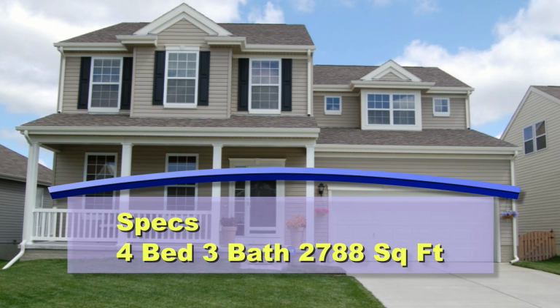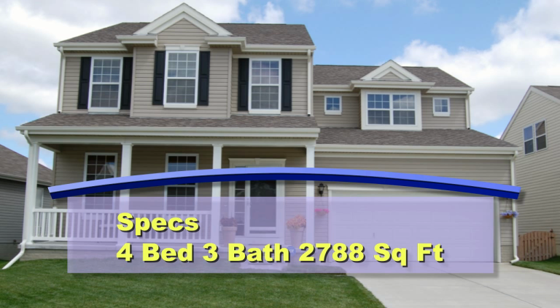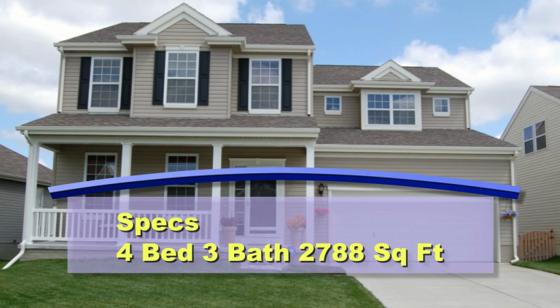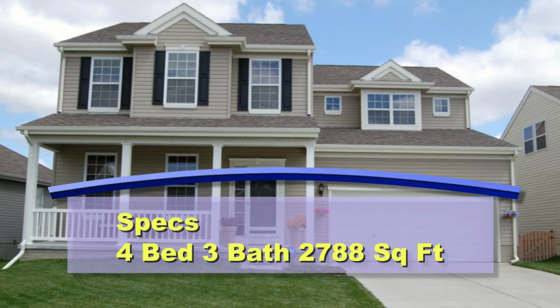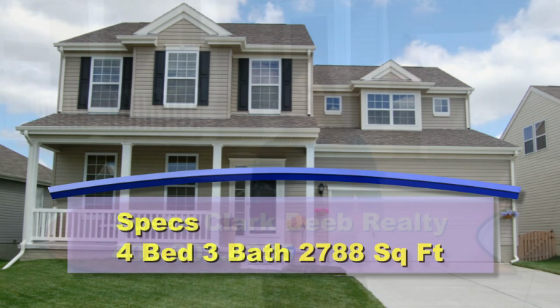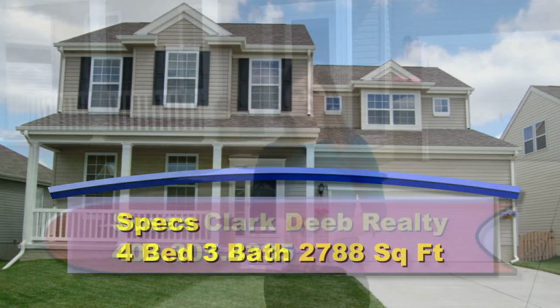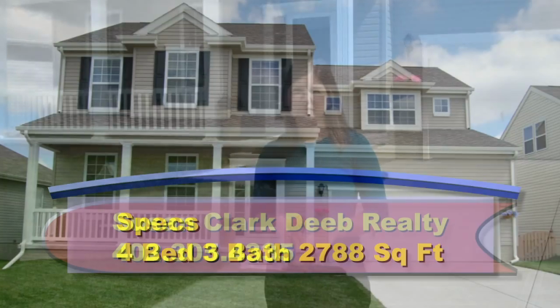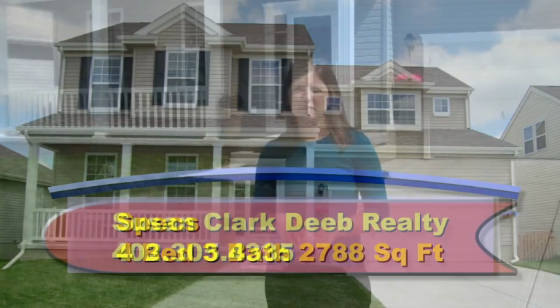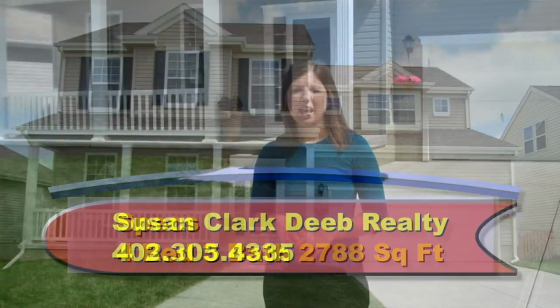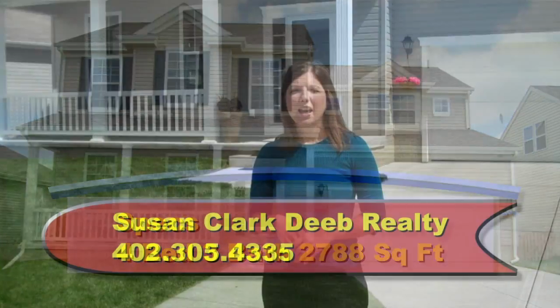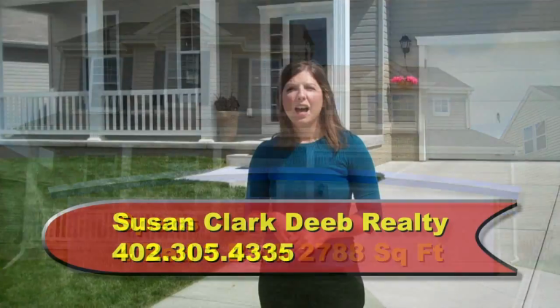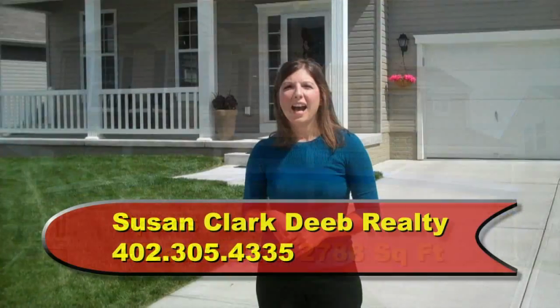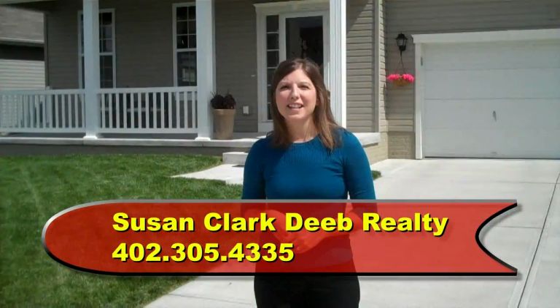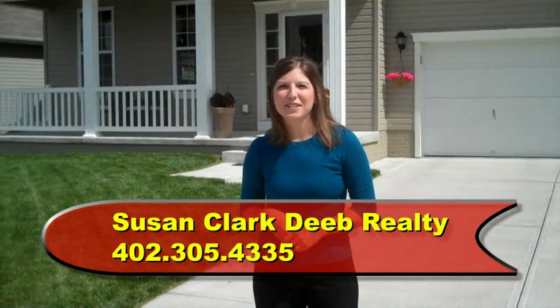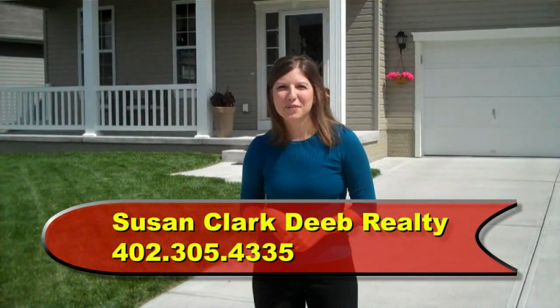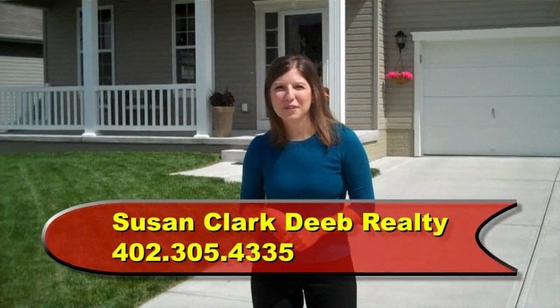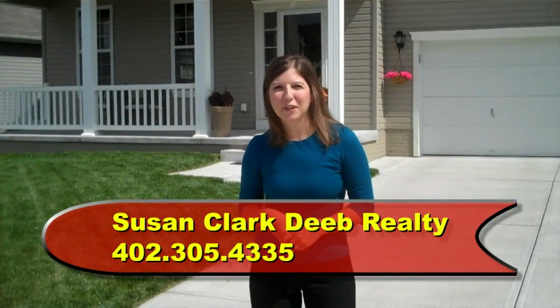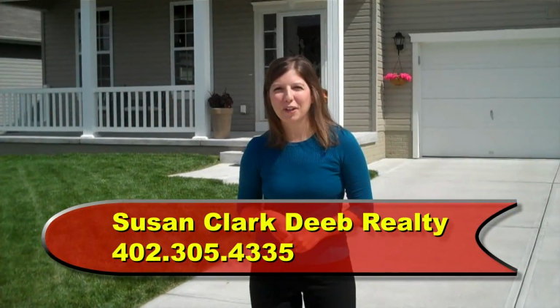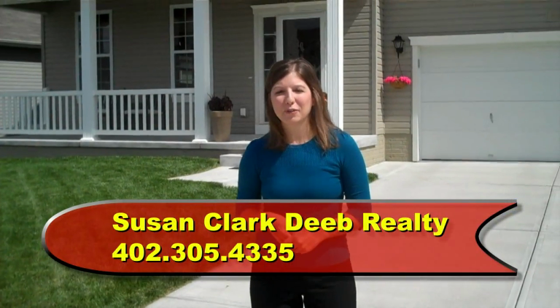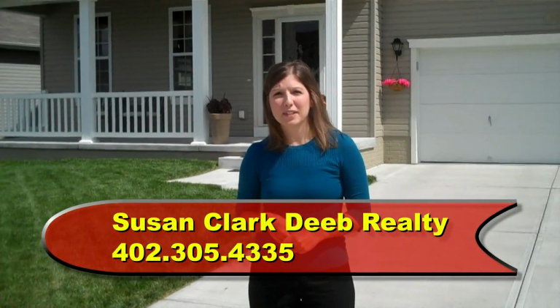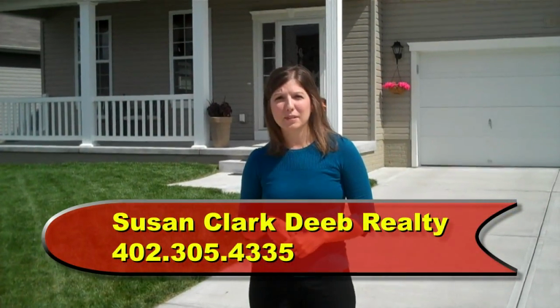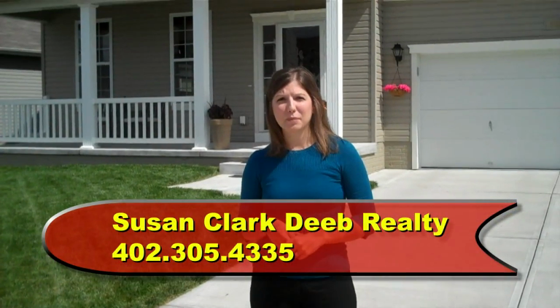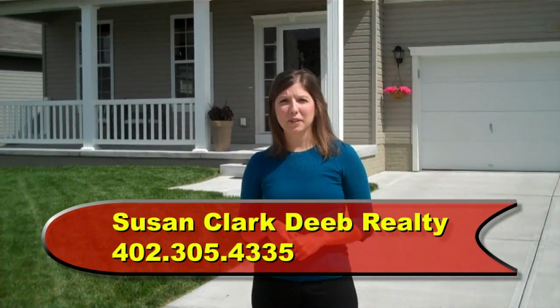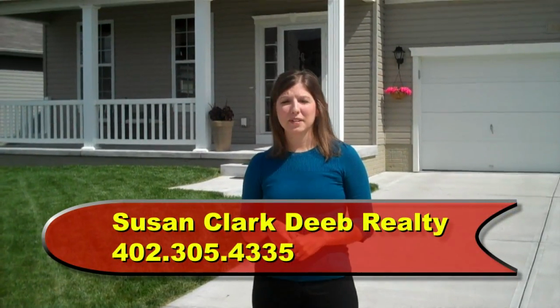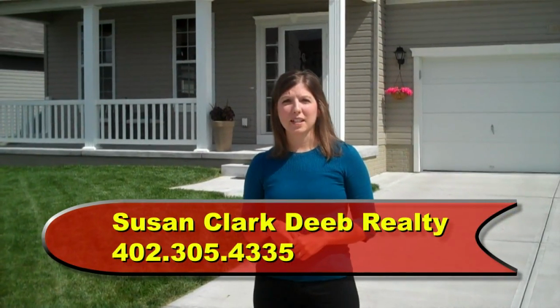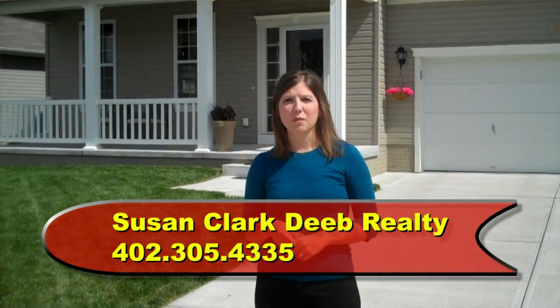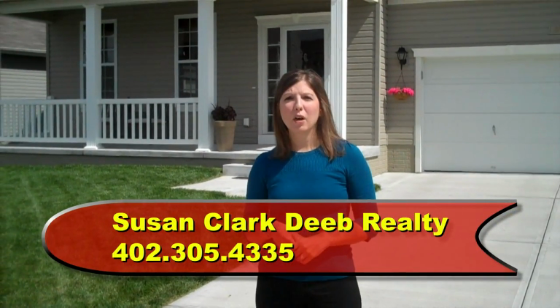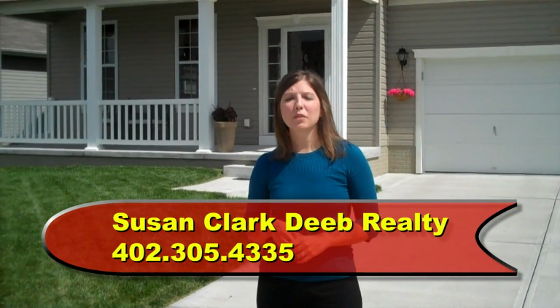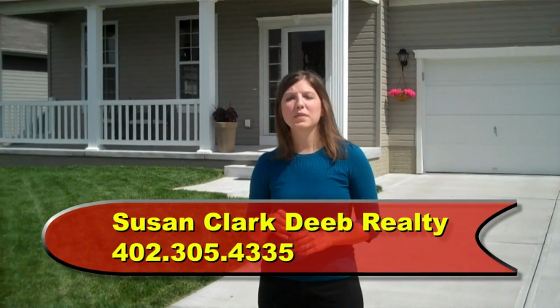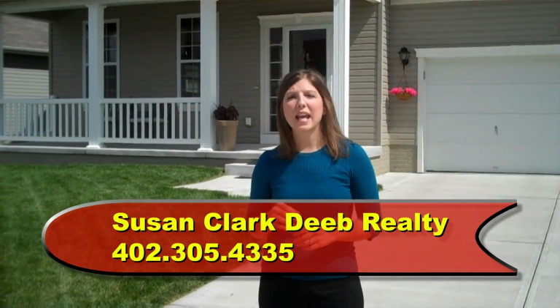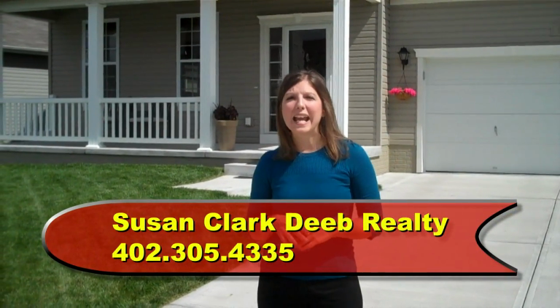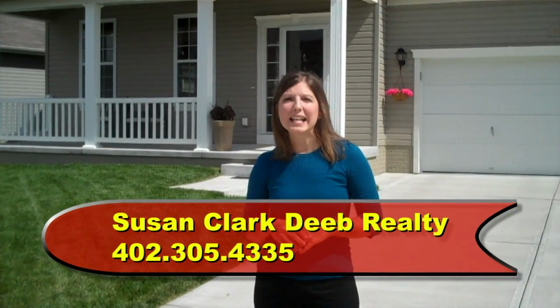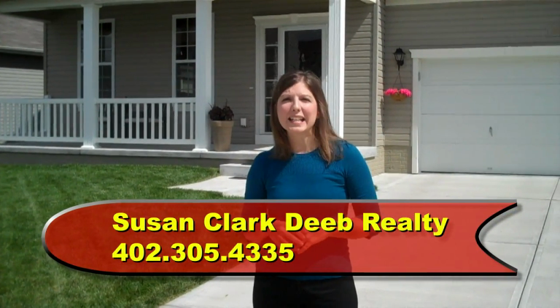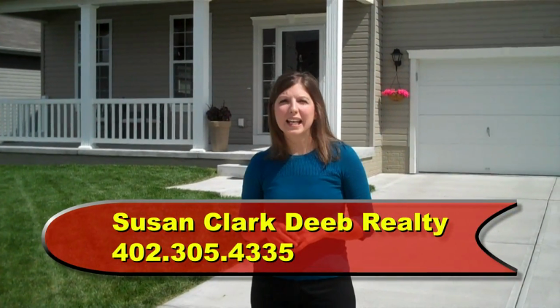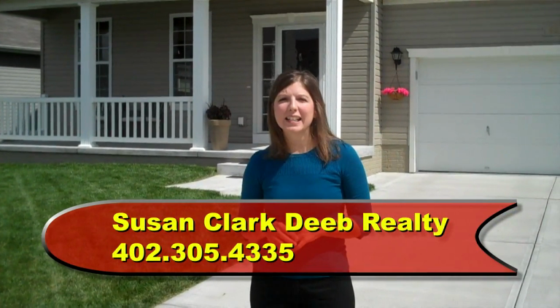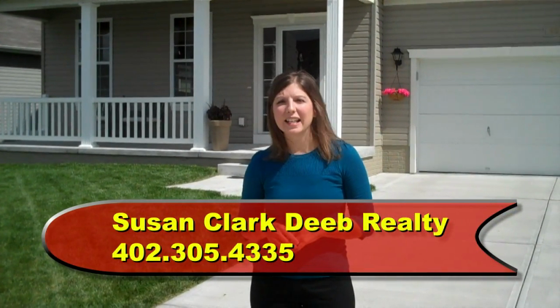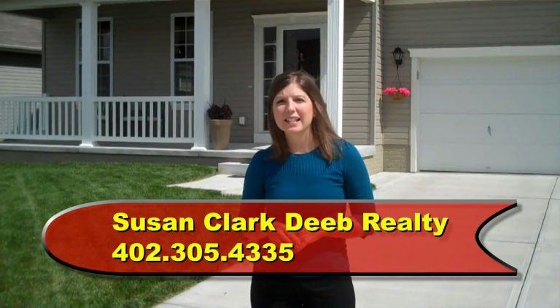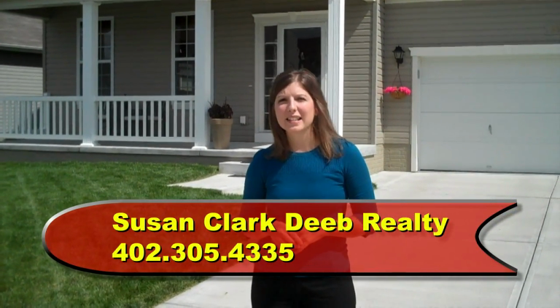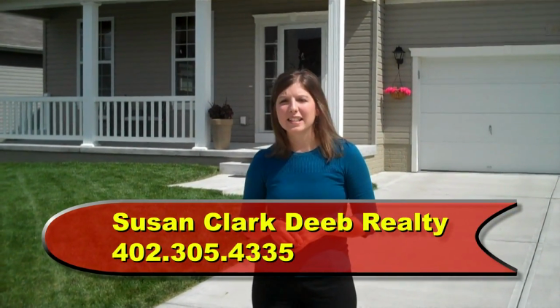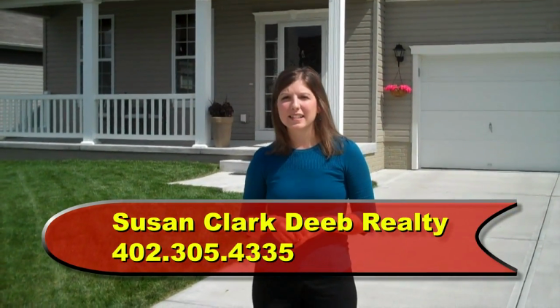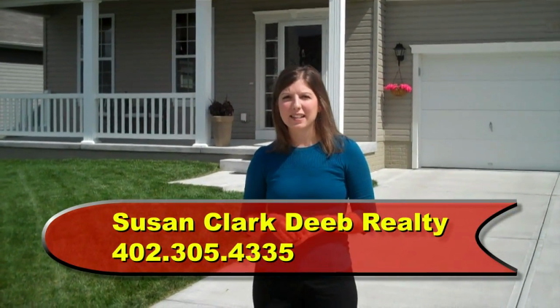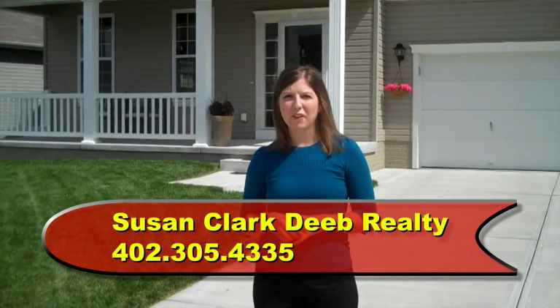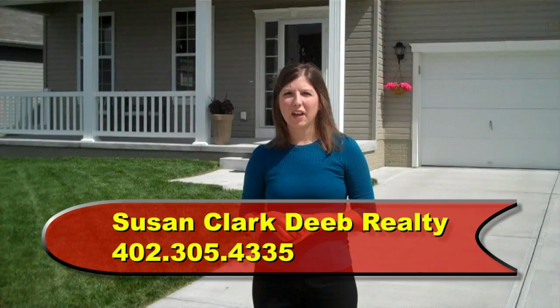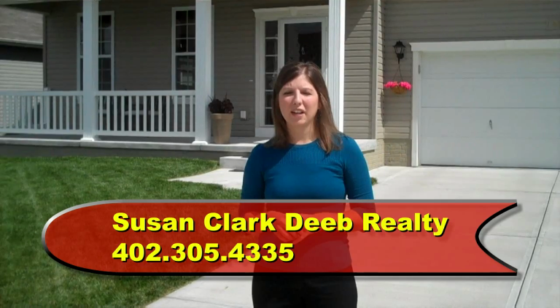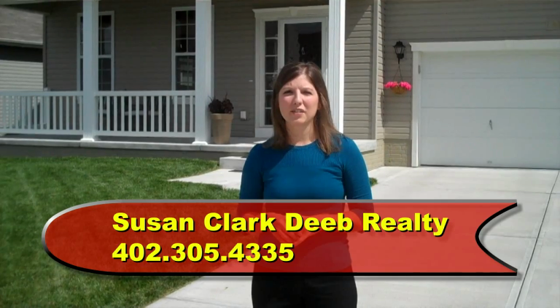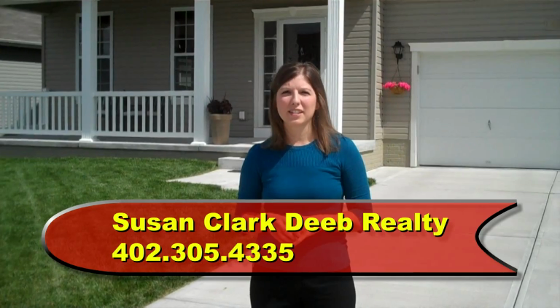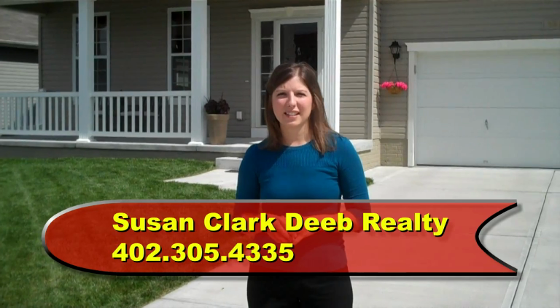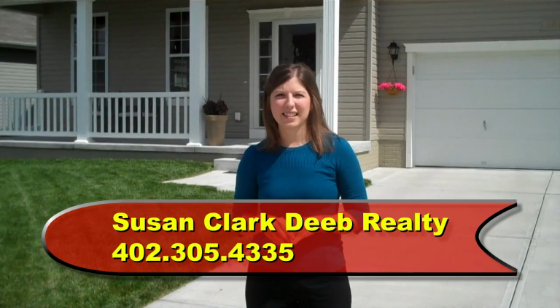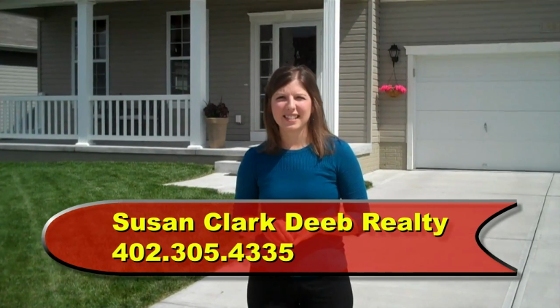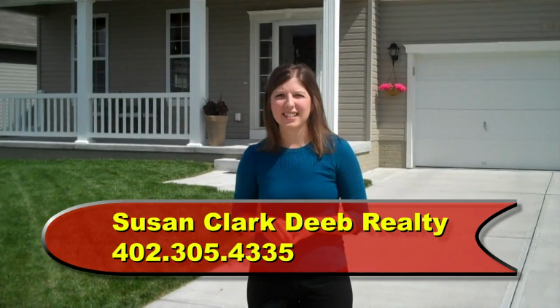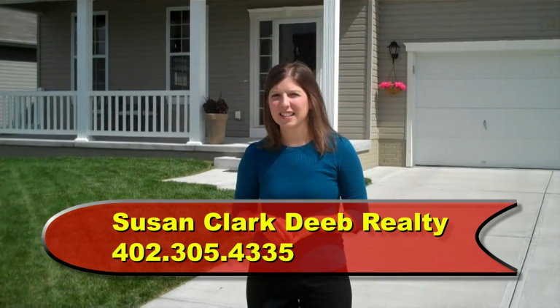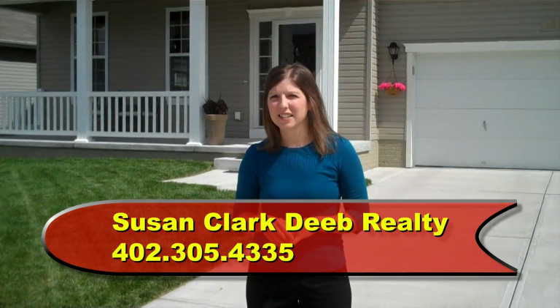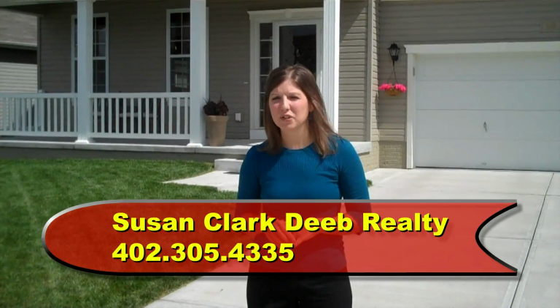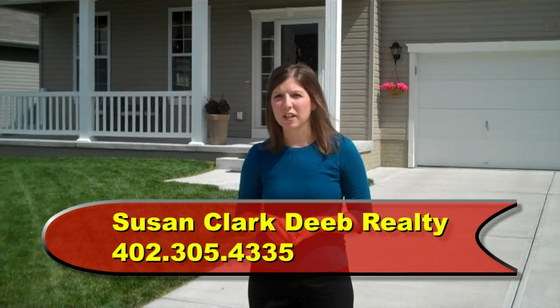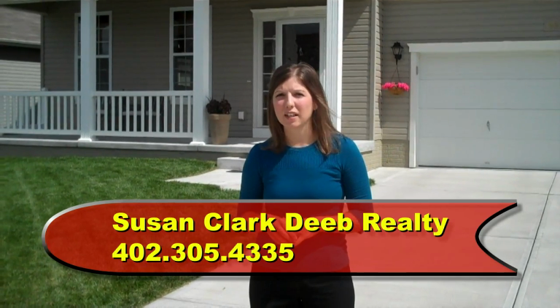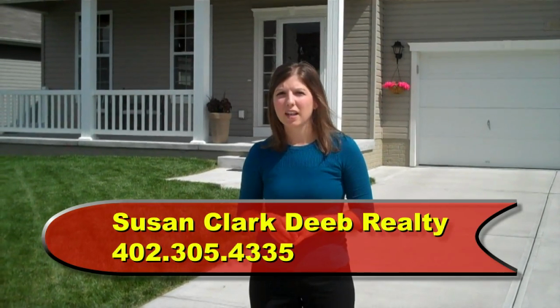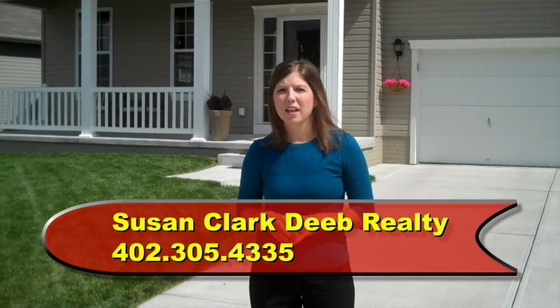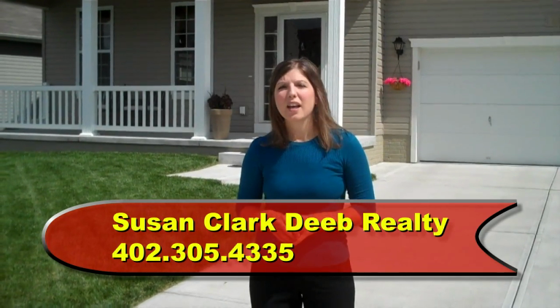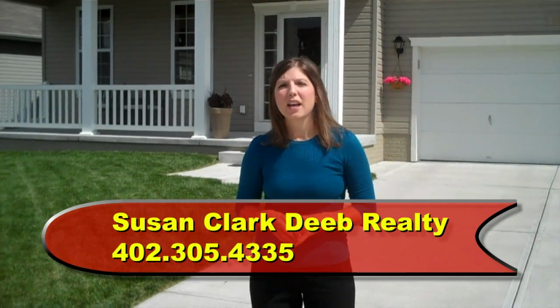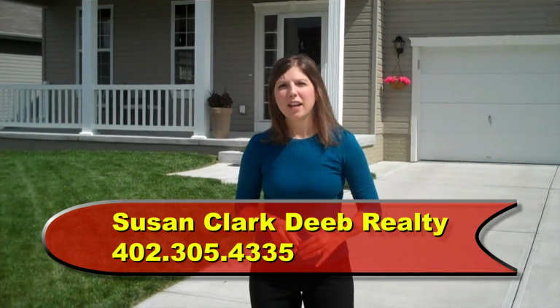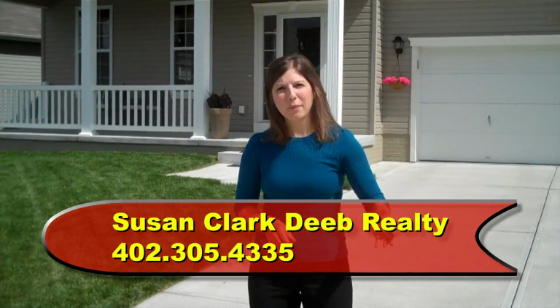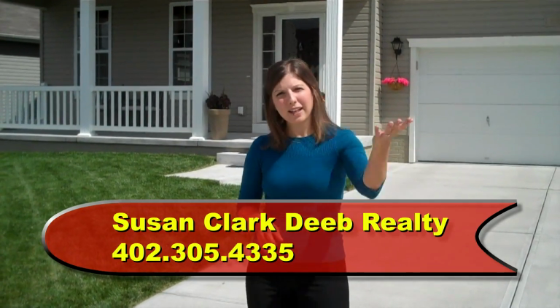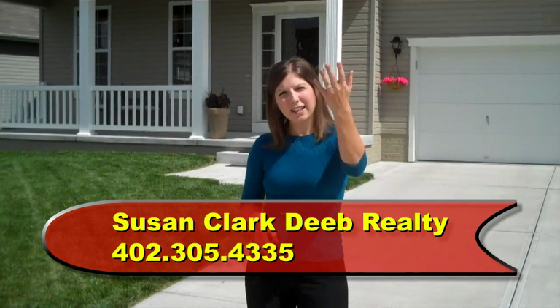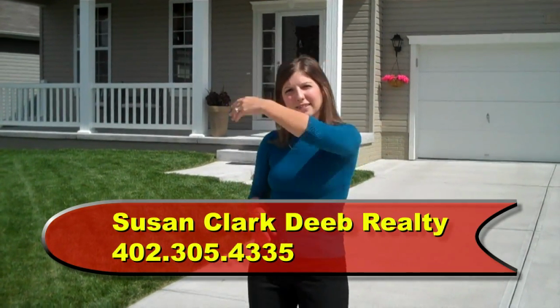Hi, Susan Clark with D-Realty. Welcome to 8919 South 166th Street. Come on in.